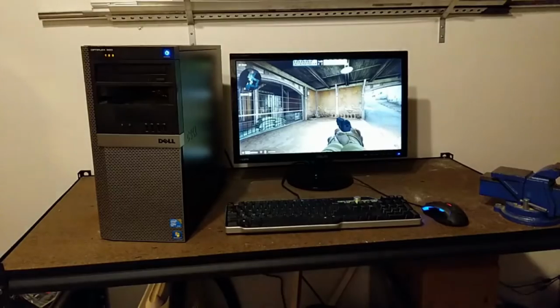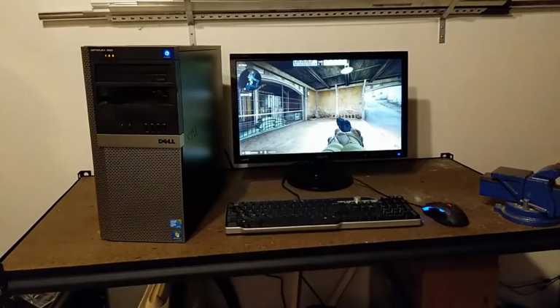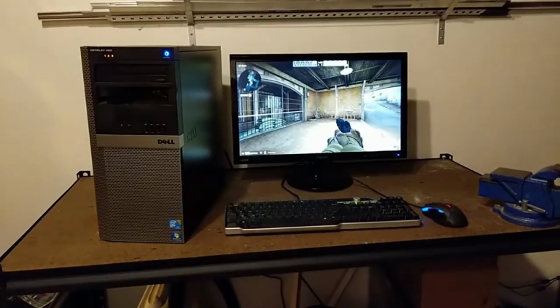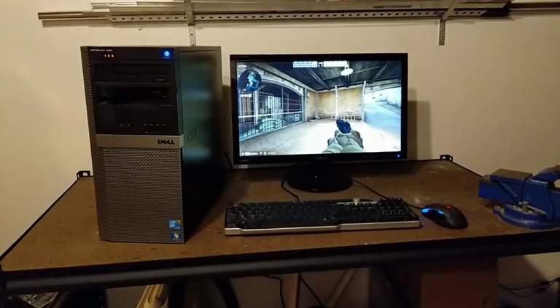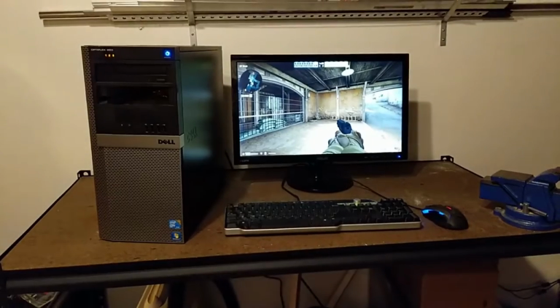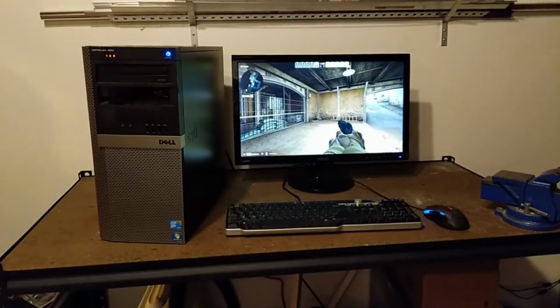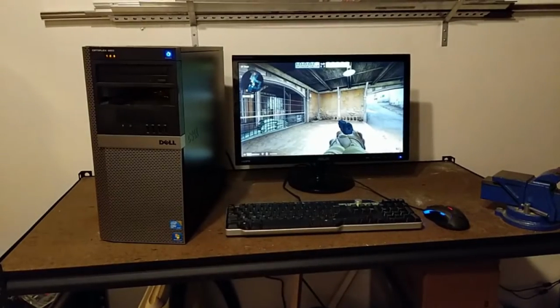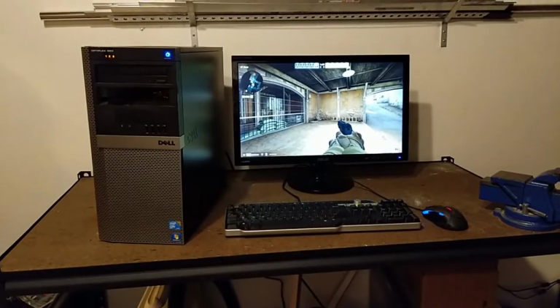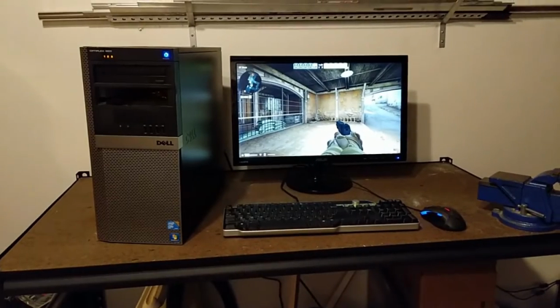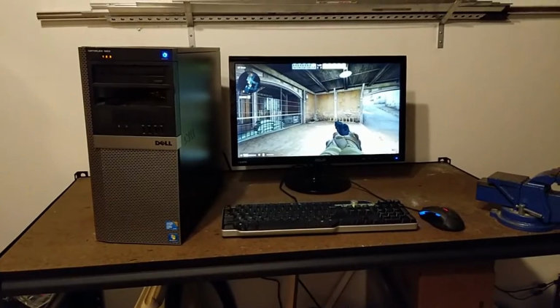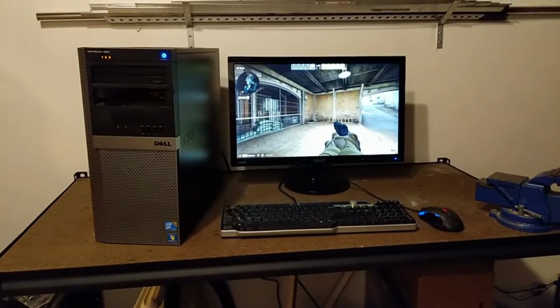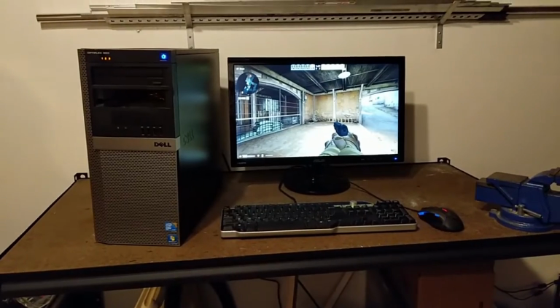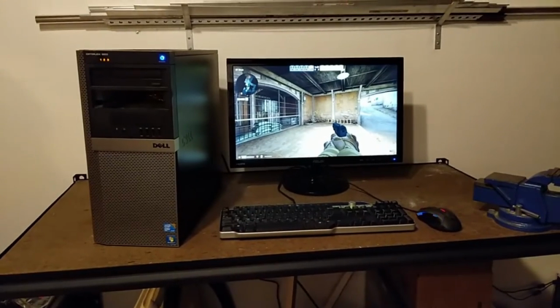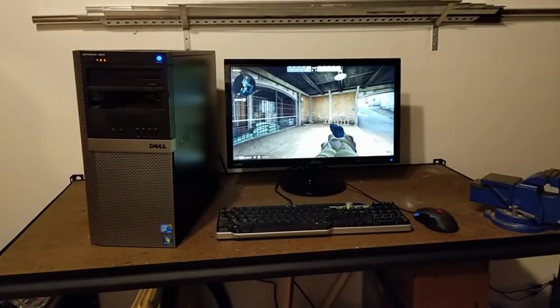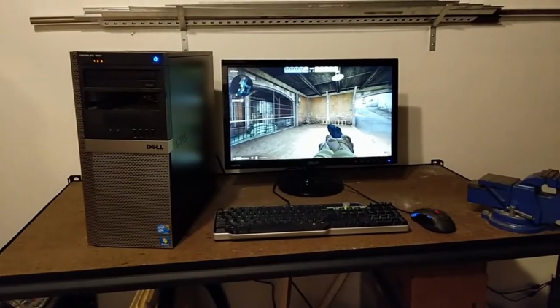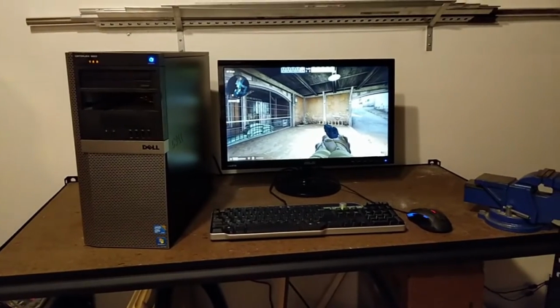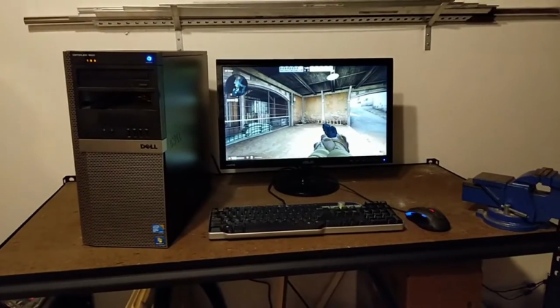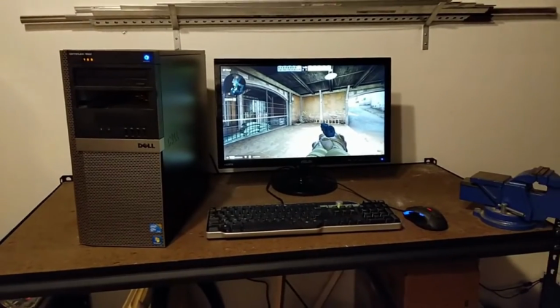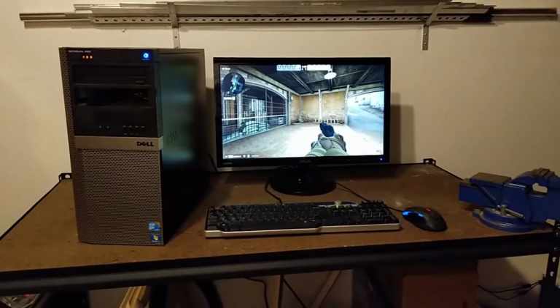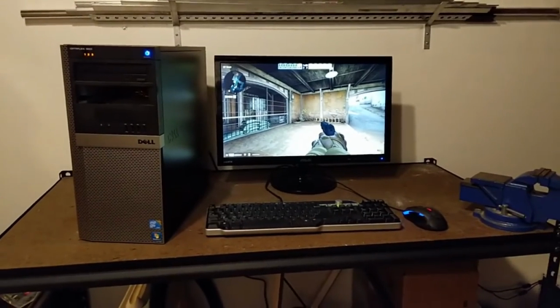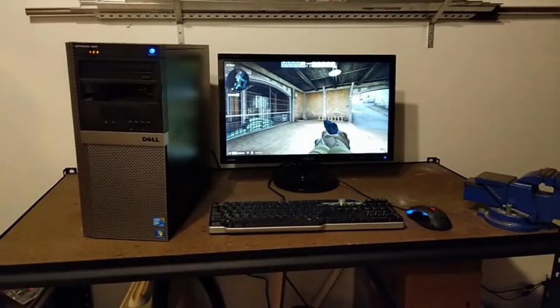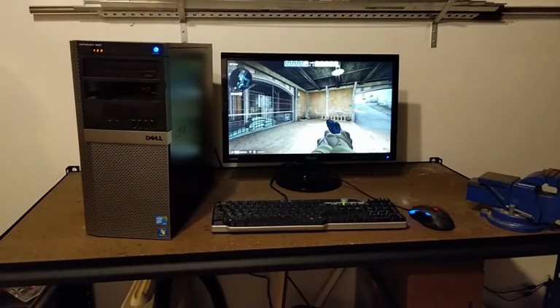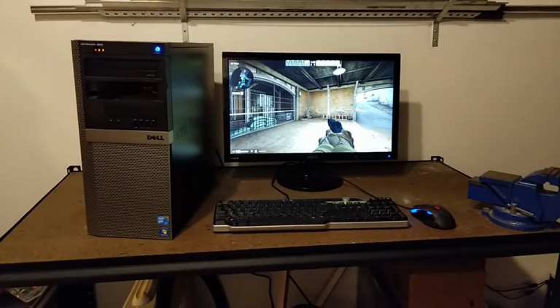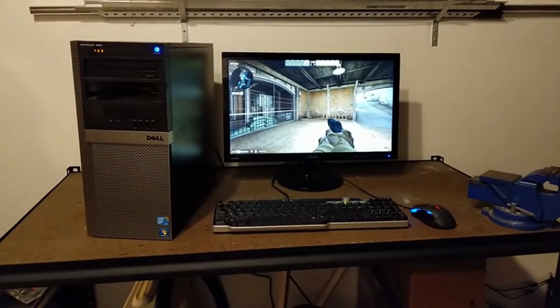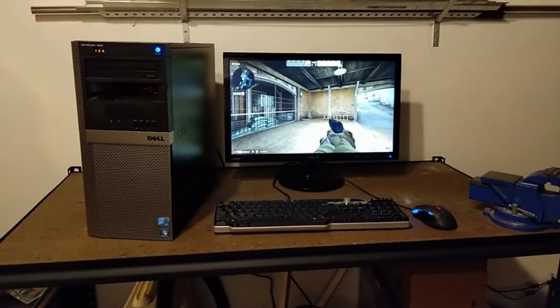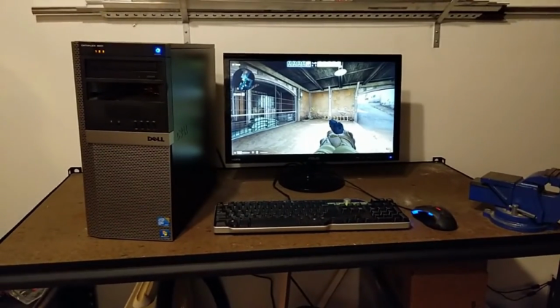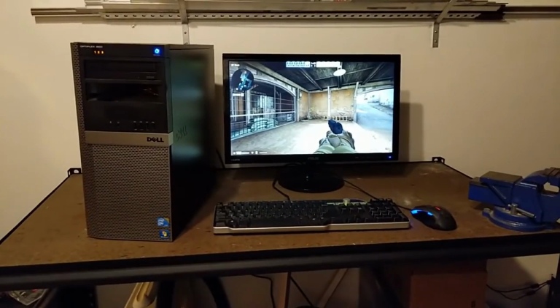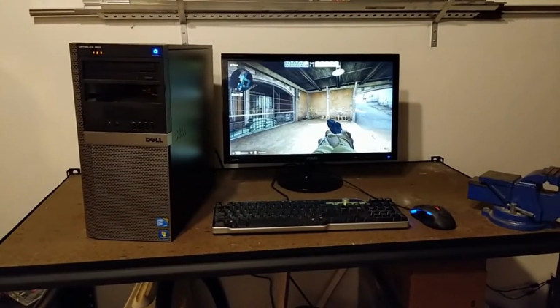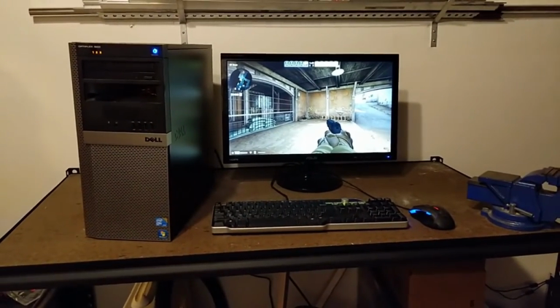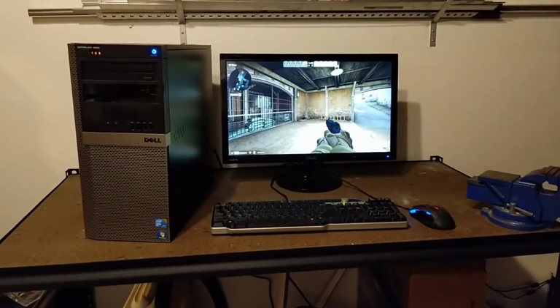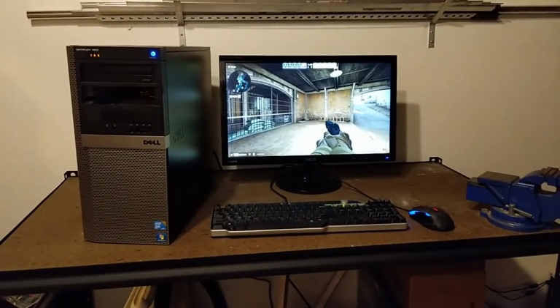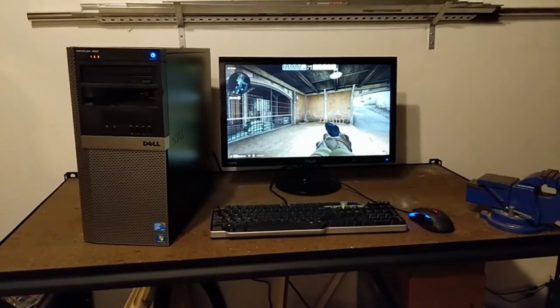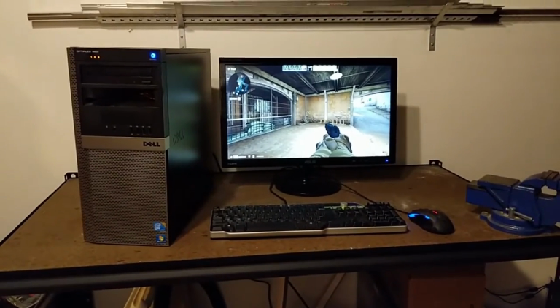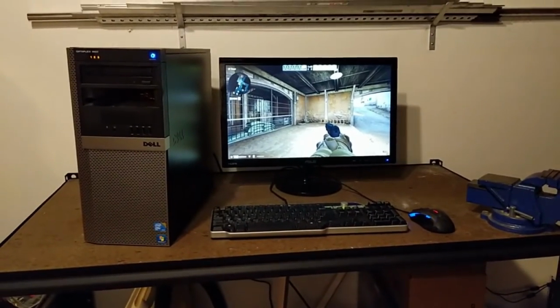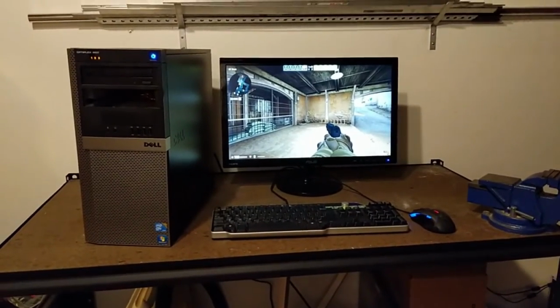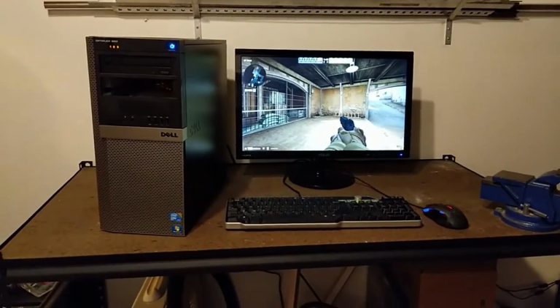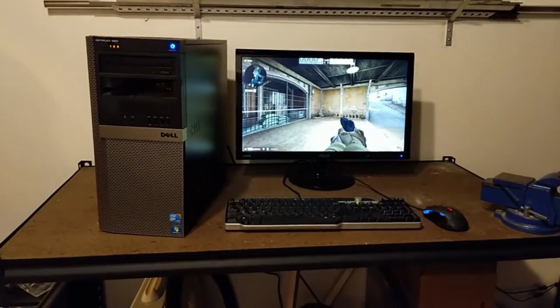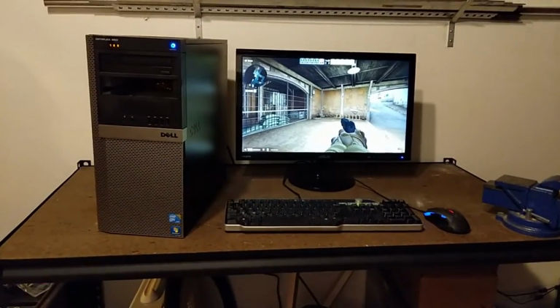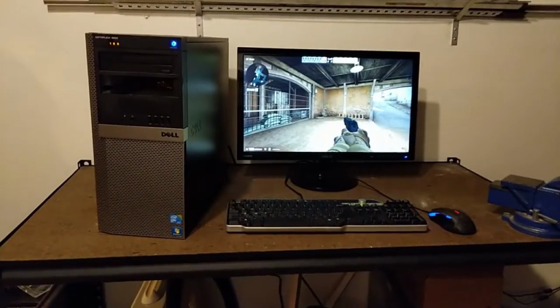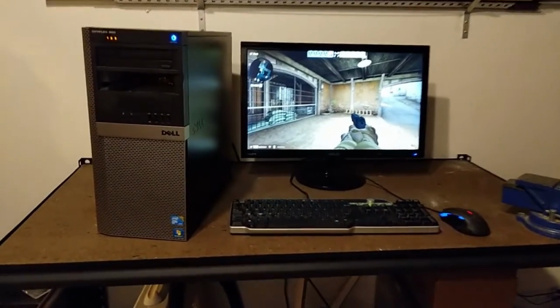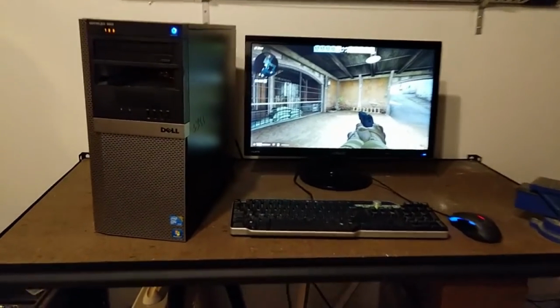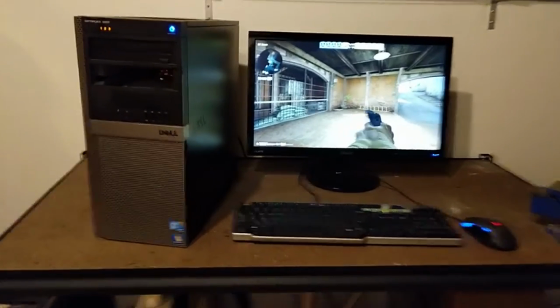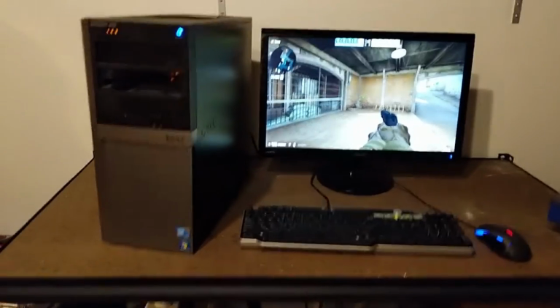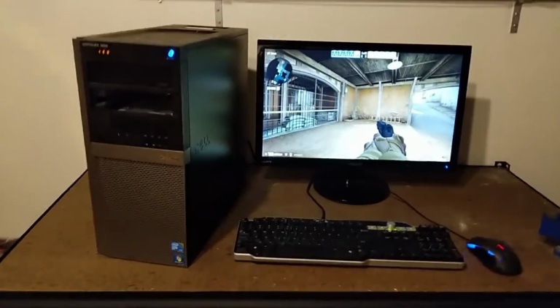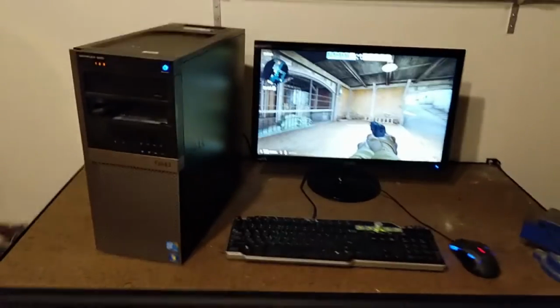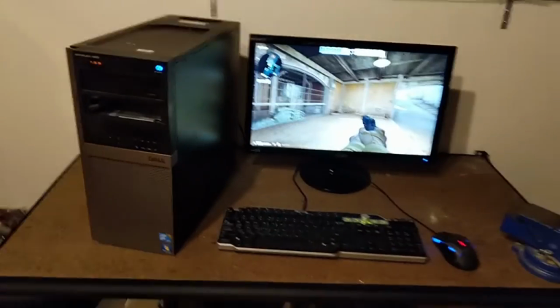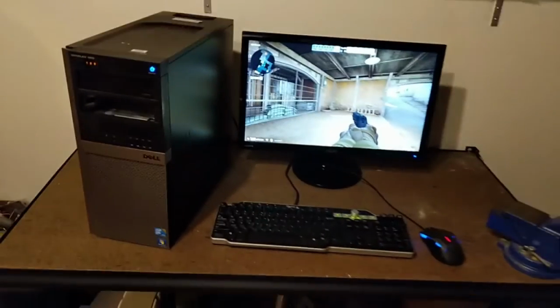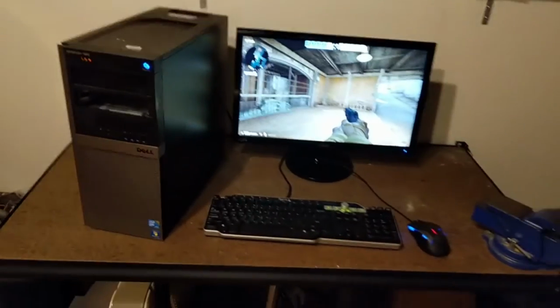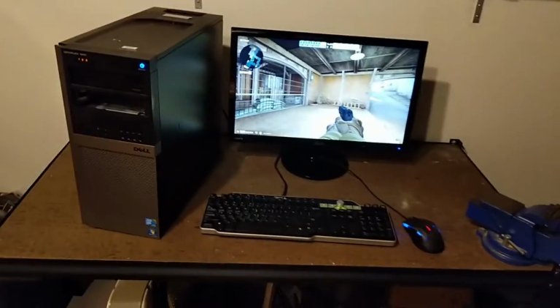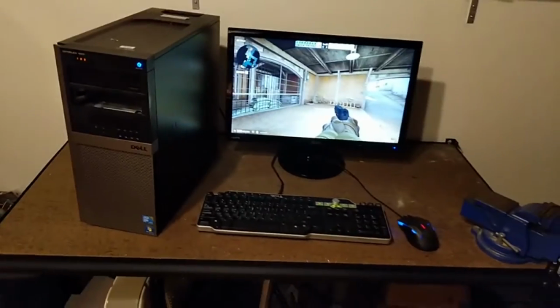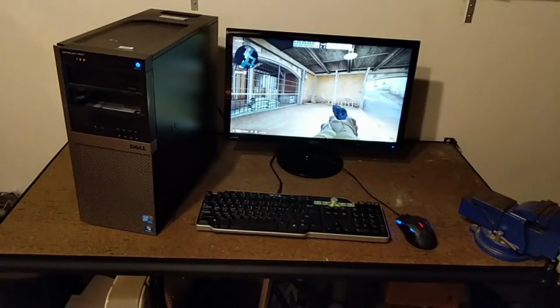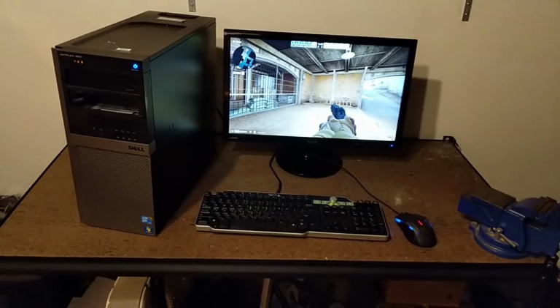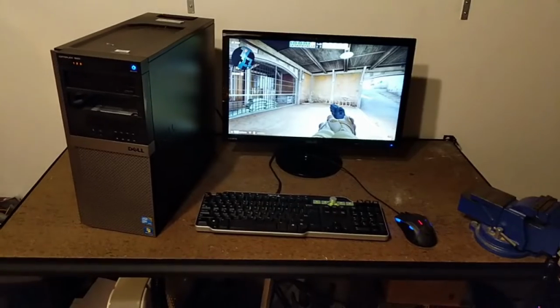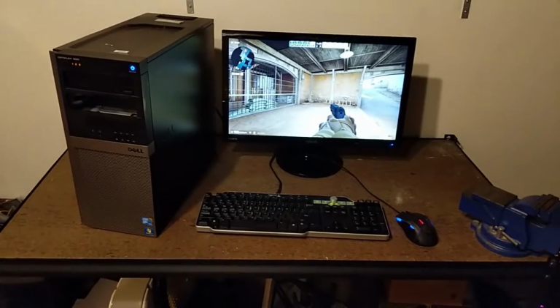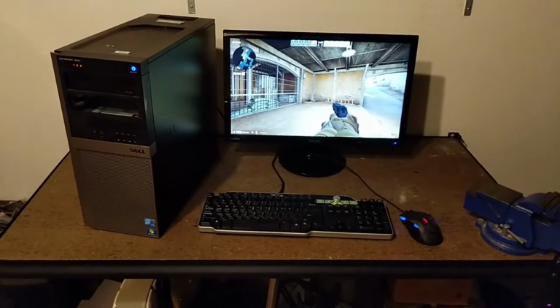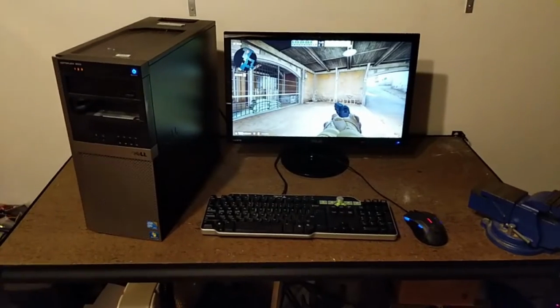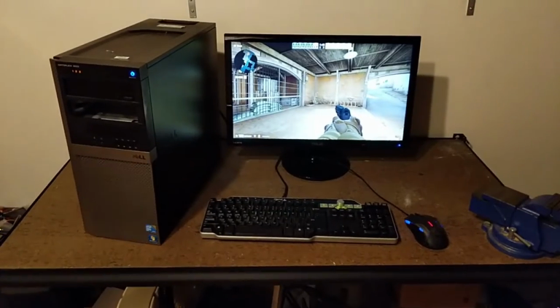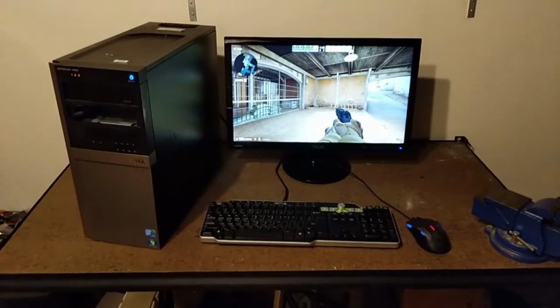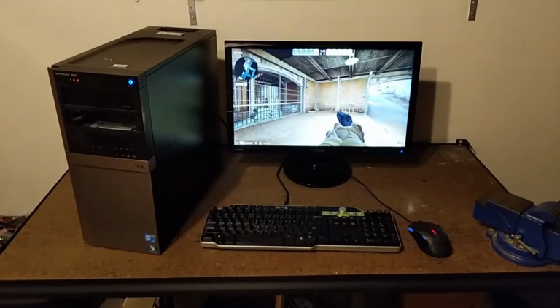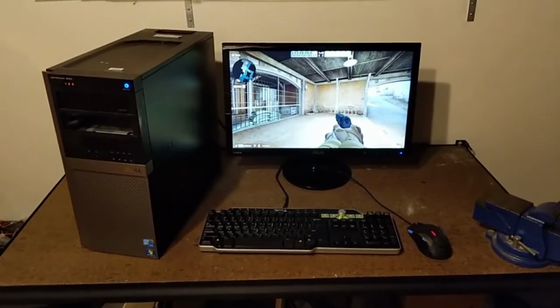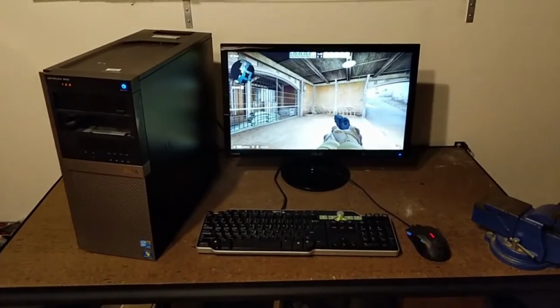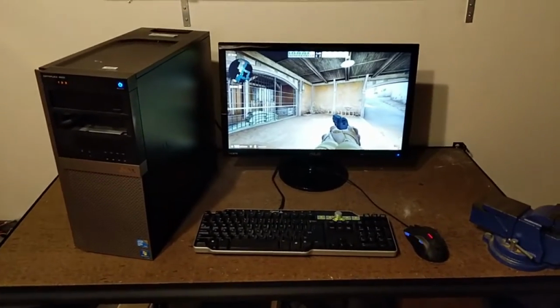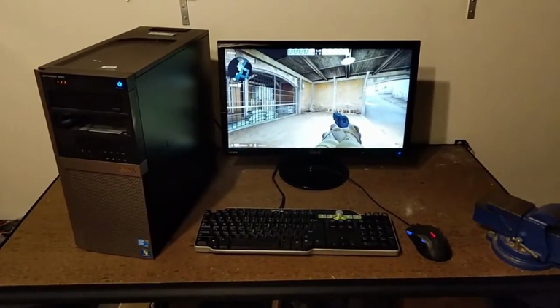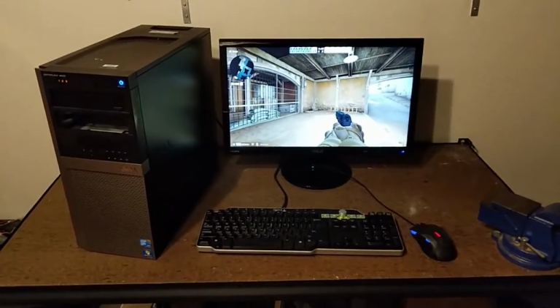What's up gamers? Welcome to Kevin's Technical Tips with Kevin. Today, we're going to be making this computer go a little bit faster.